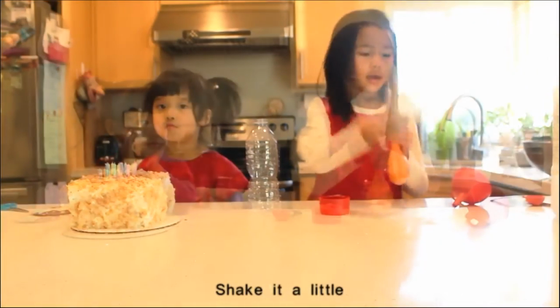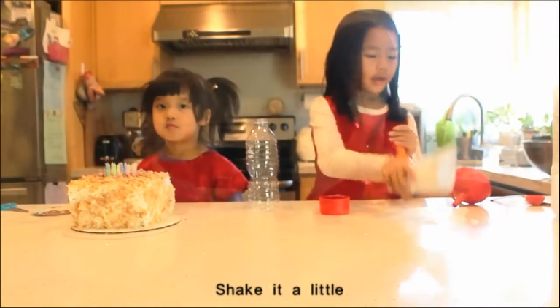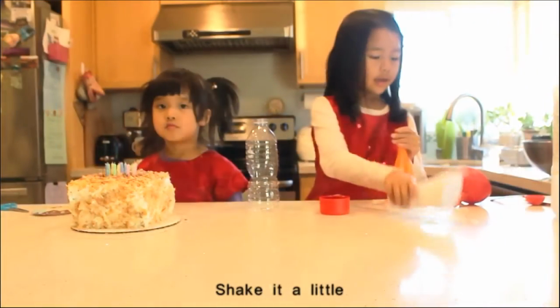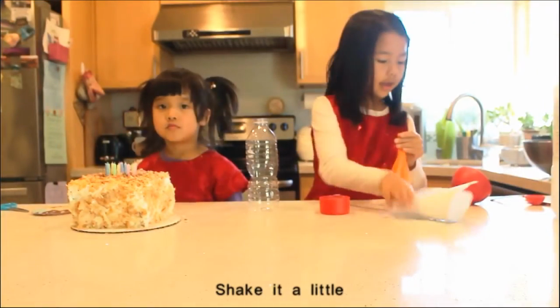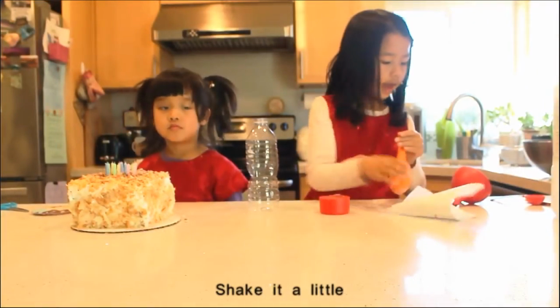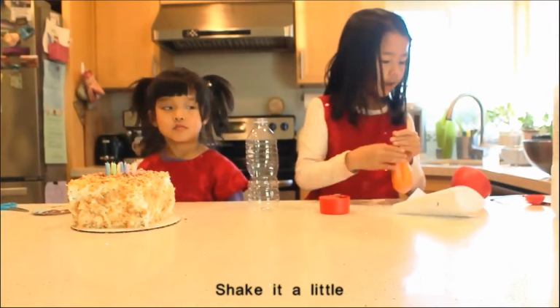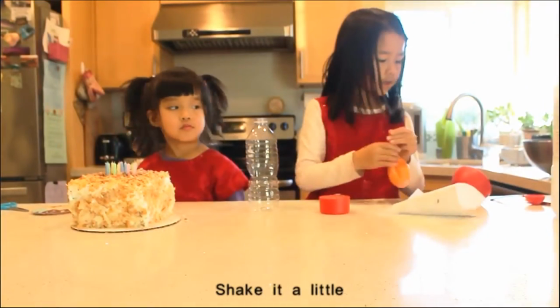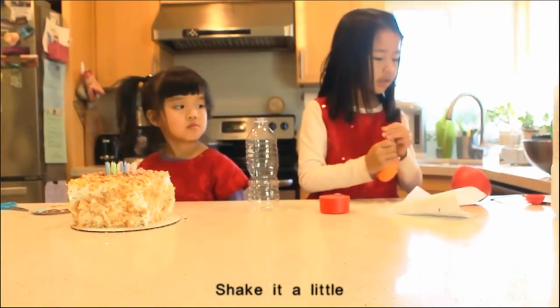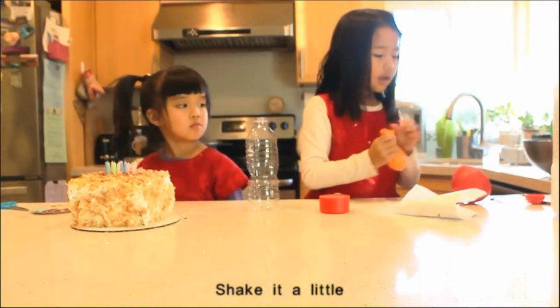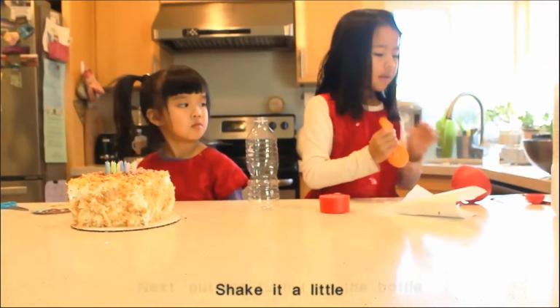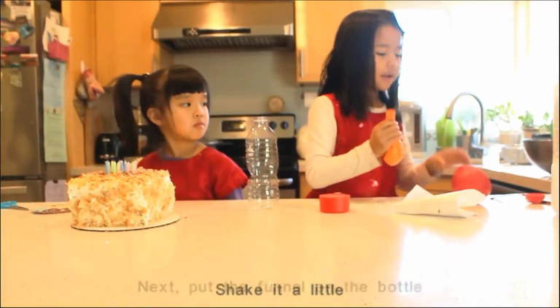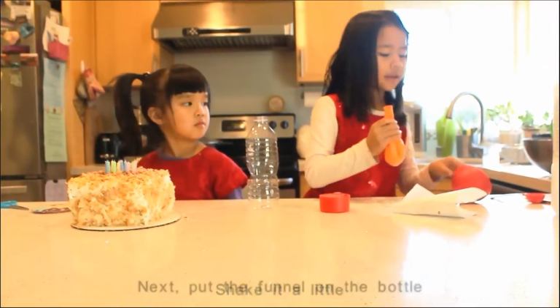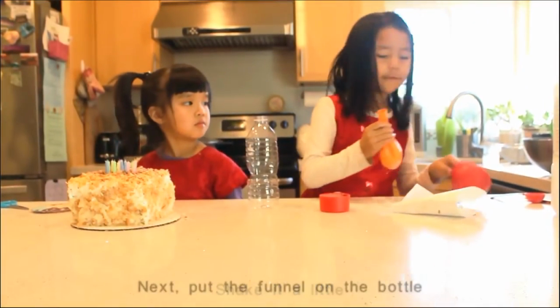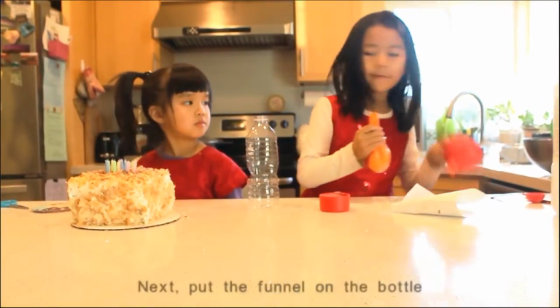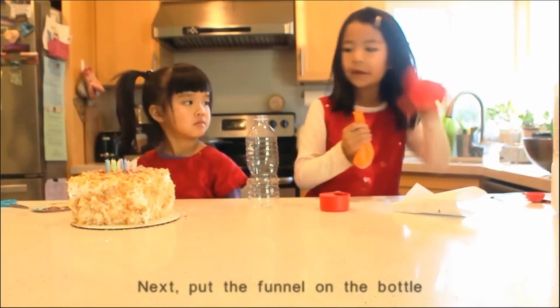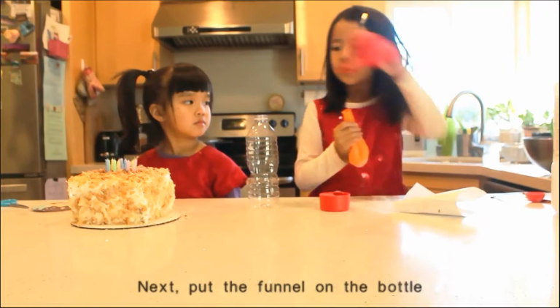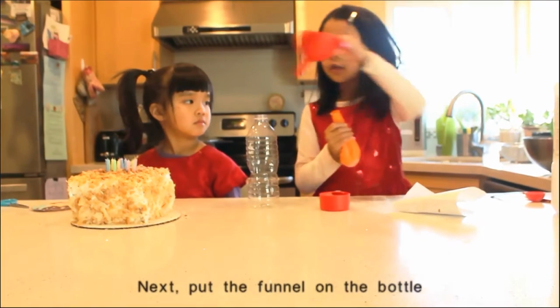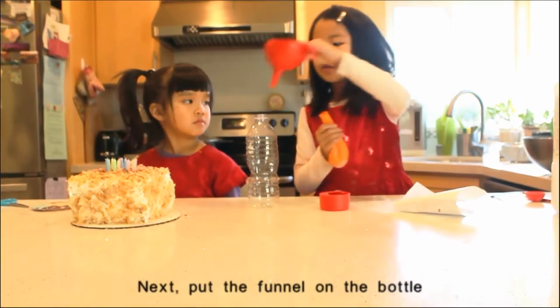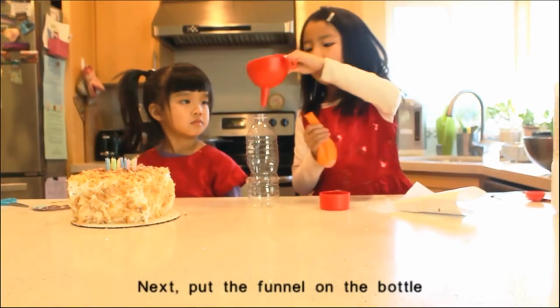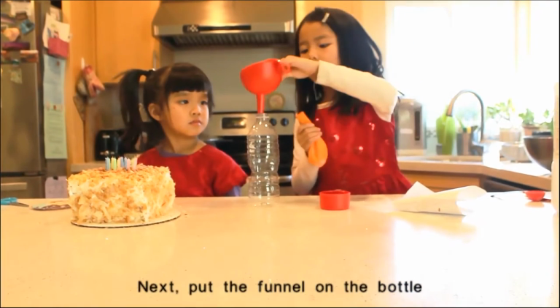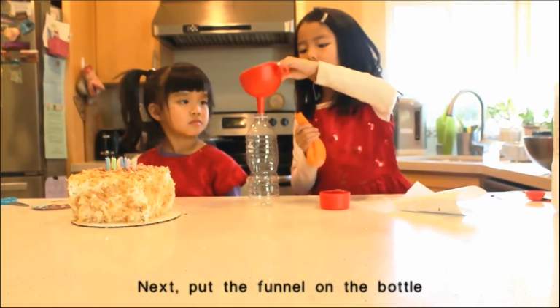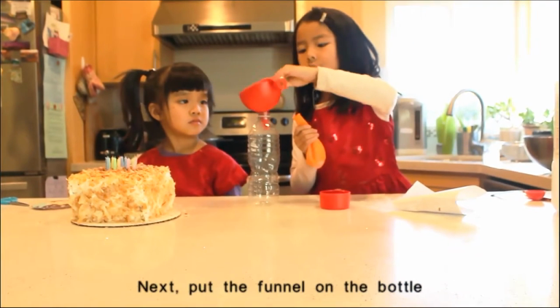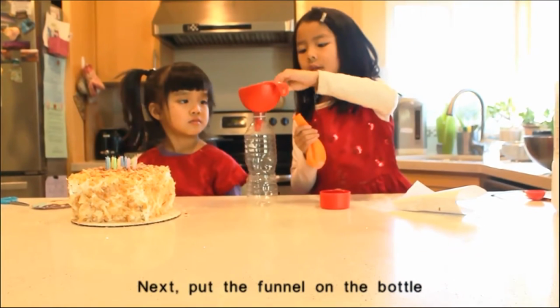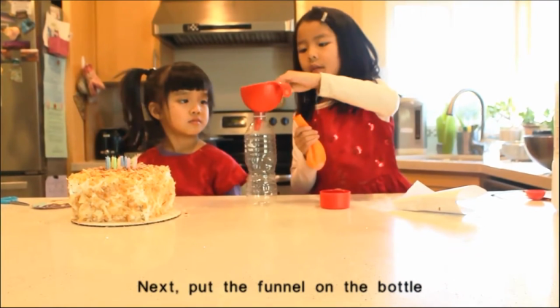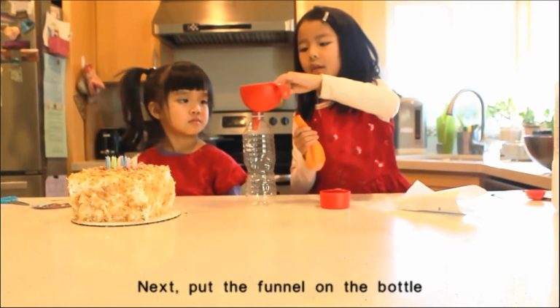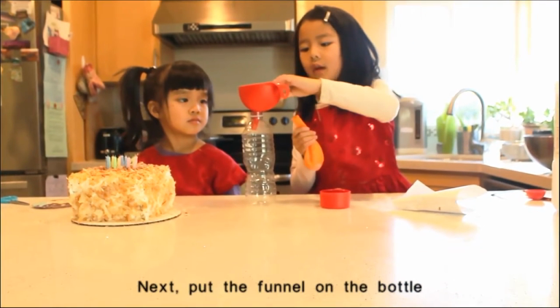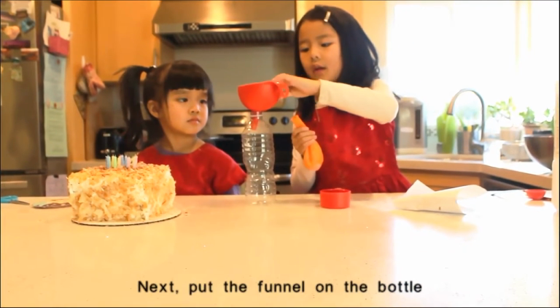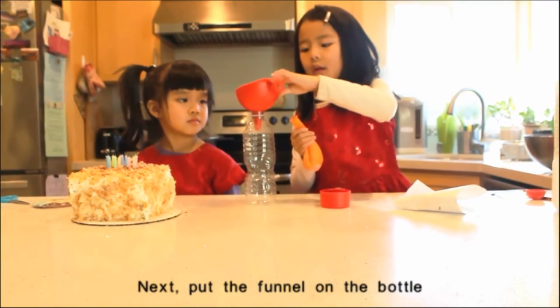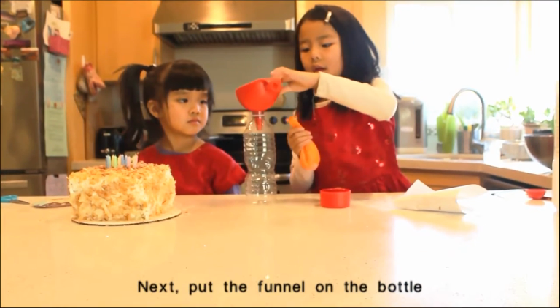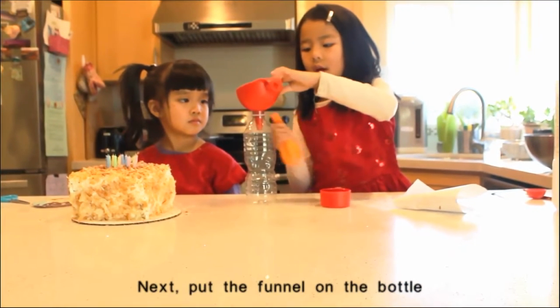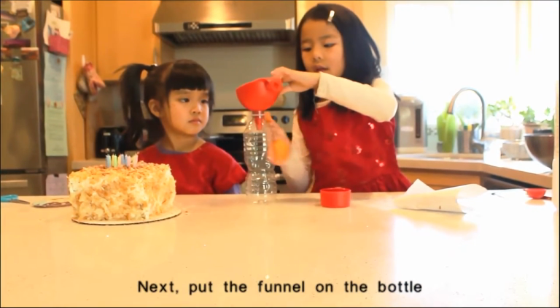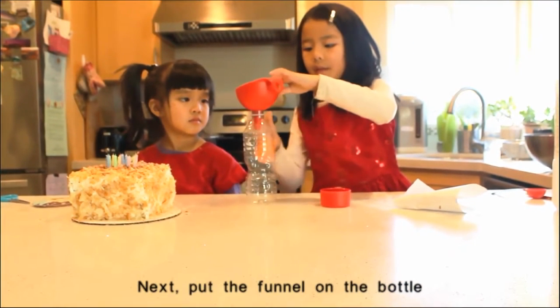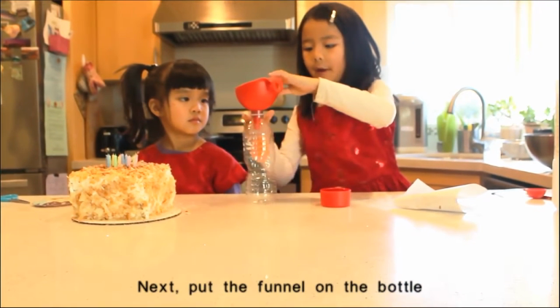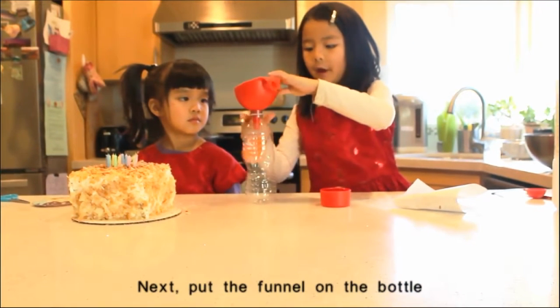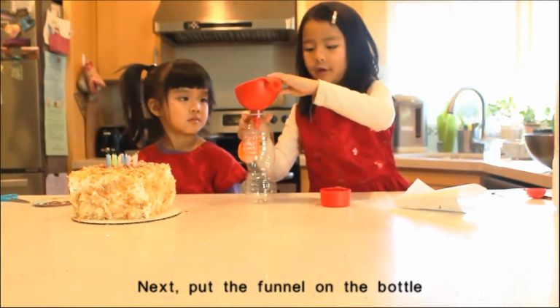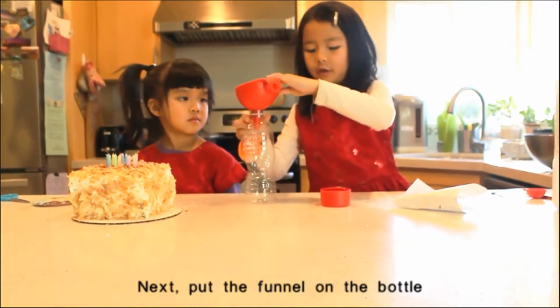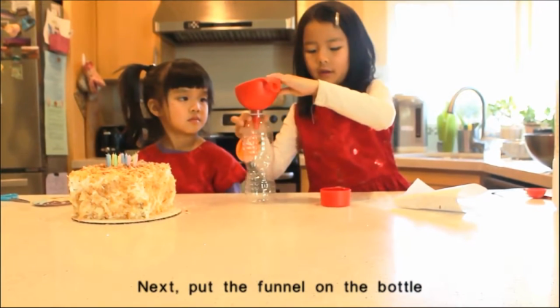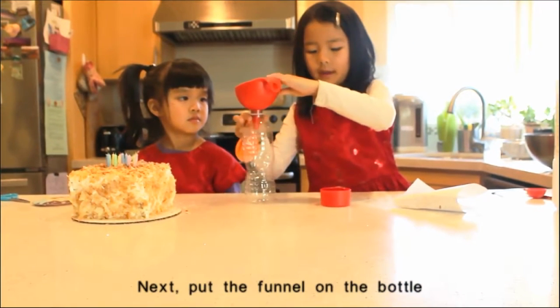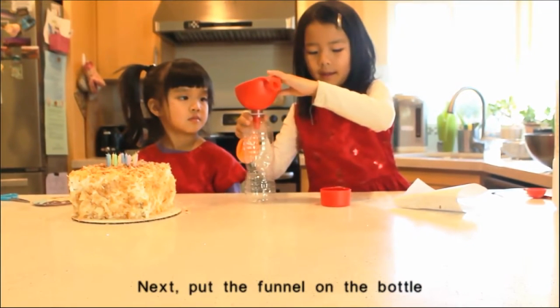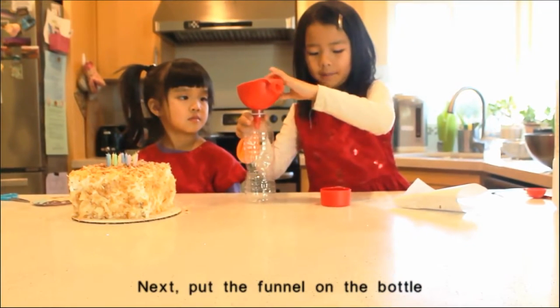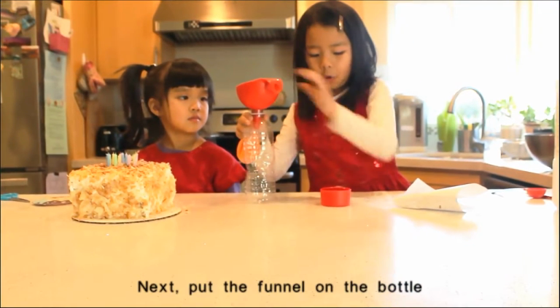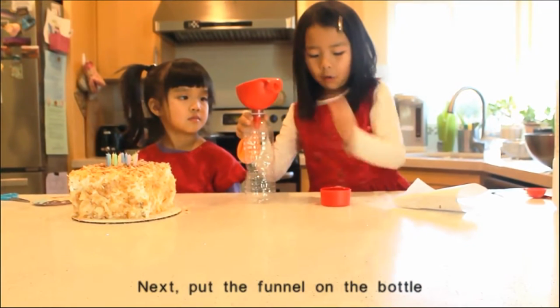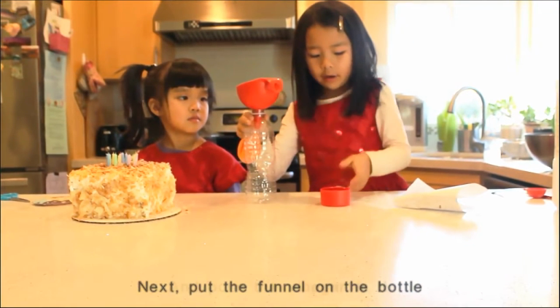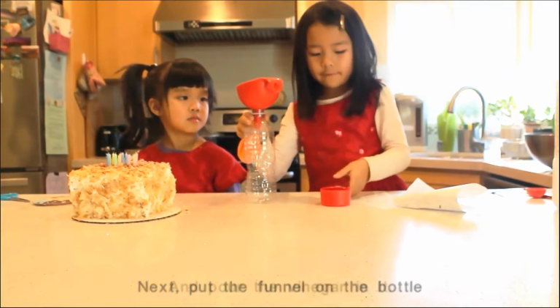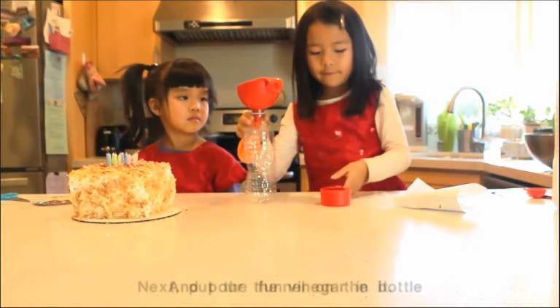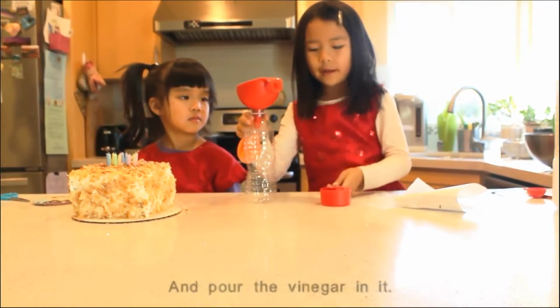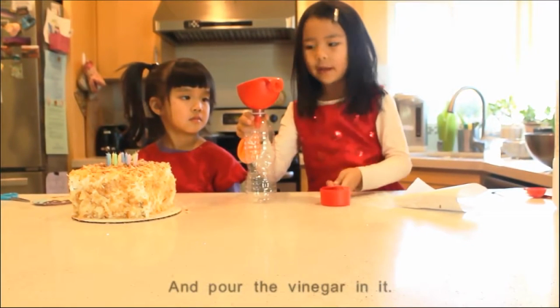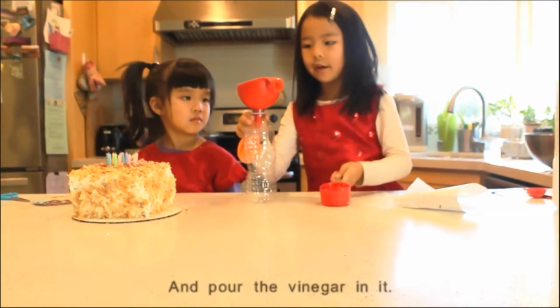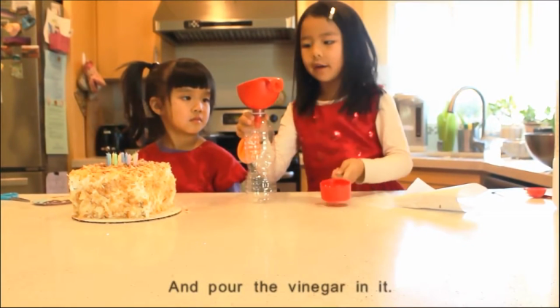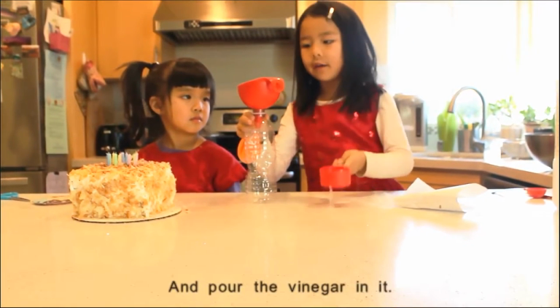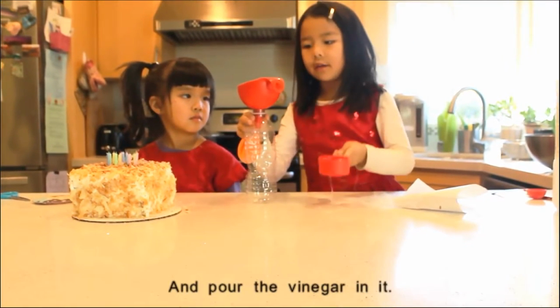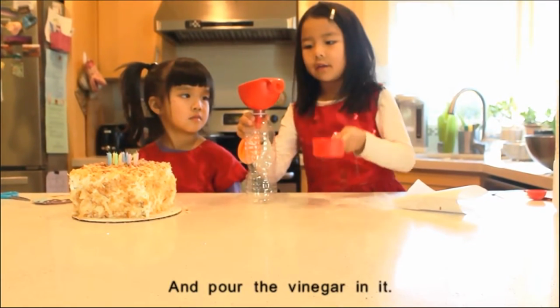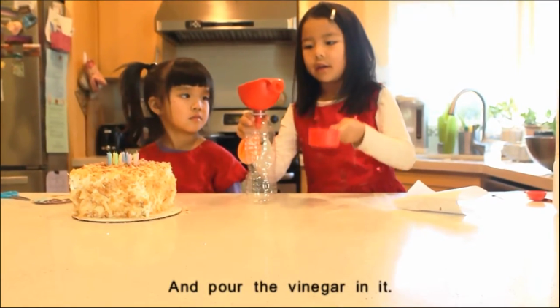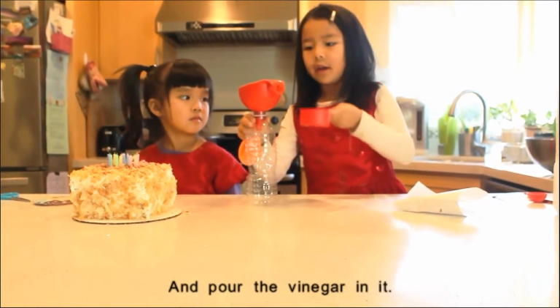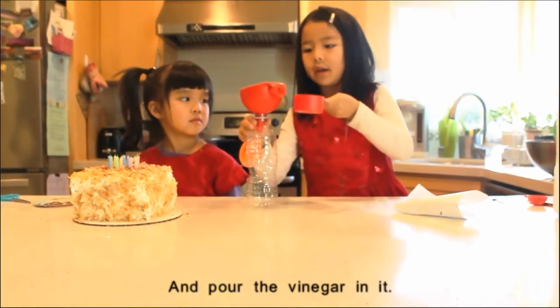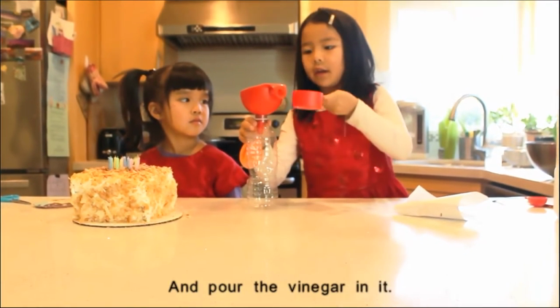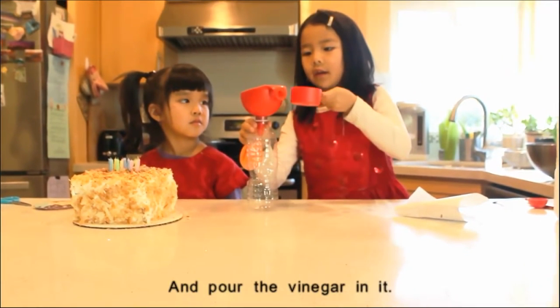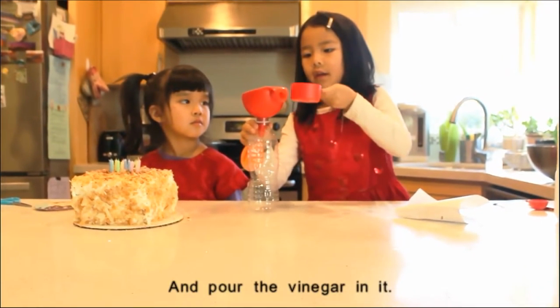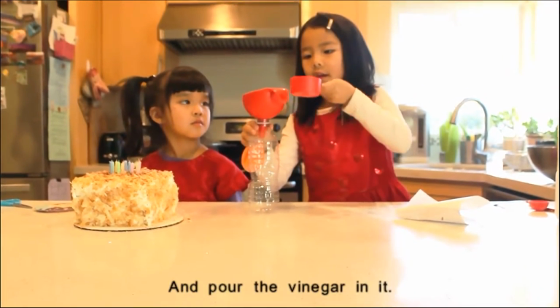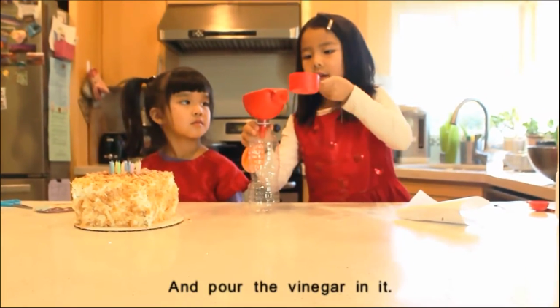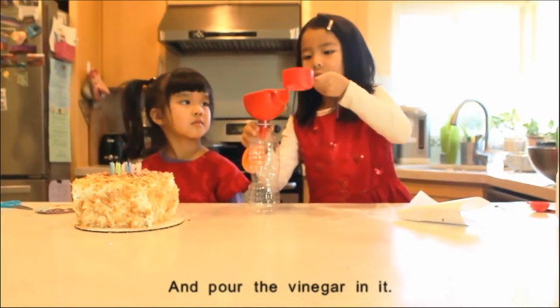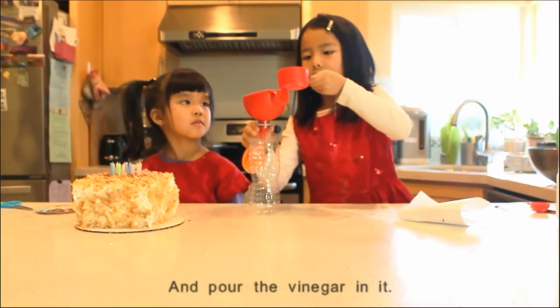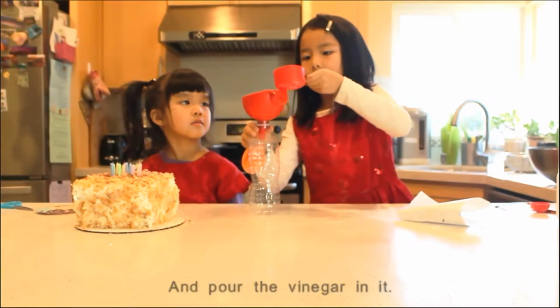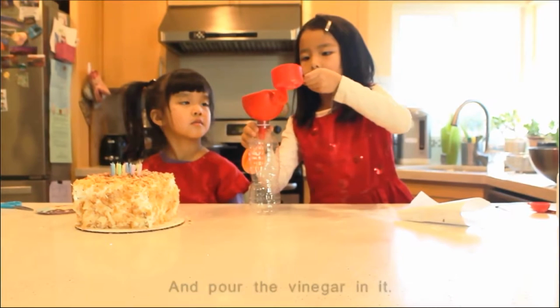Next, put the funnel on the bottle and pour vinegar in it.